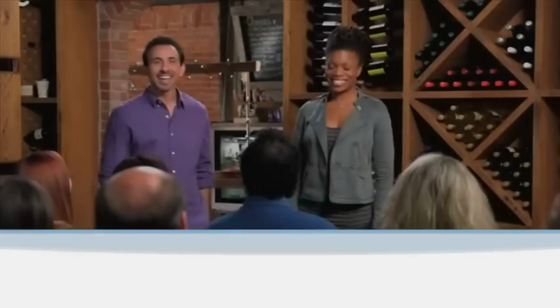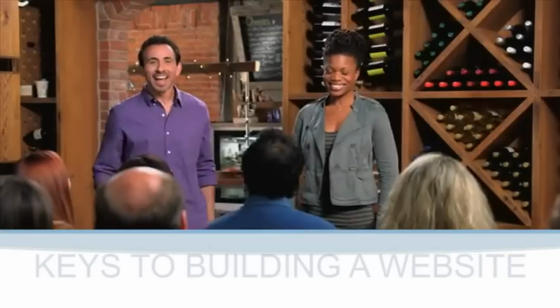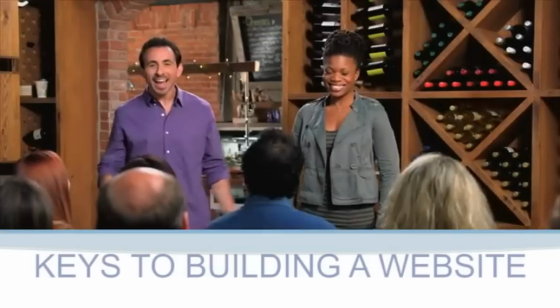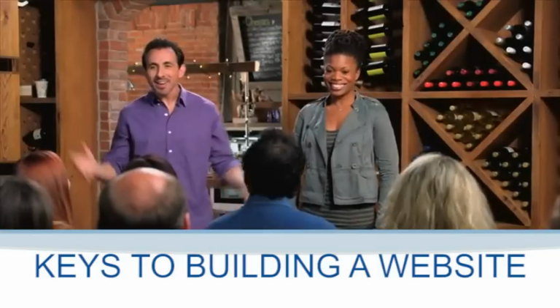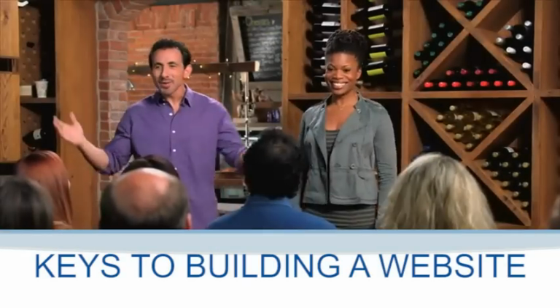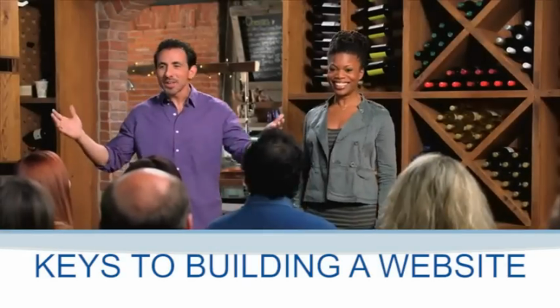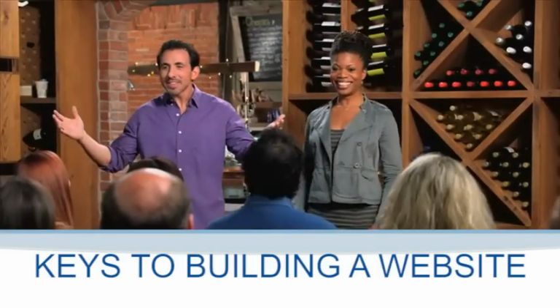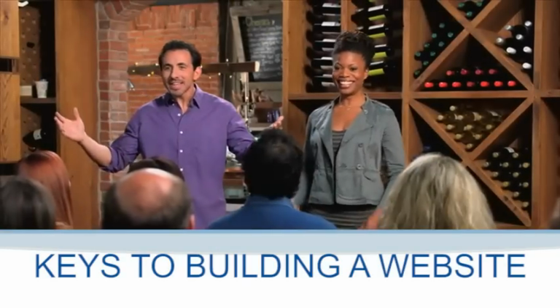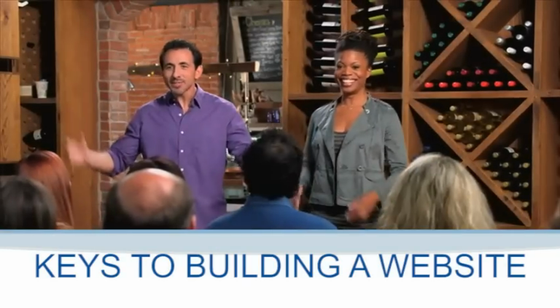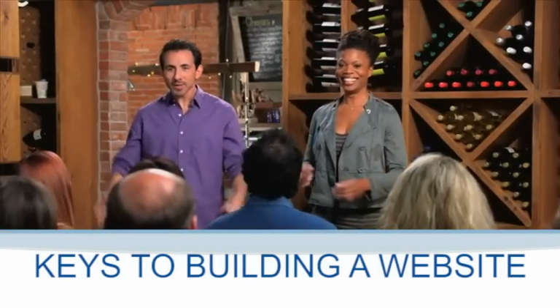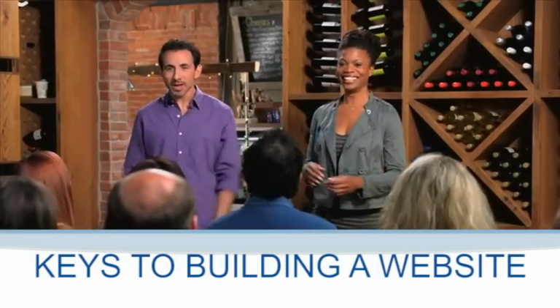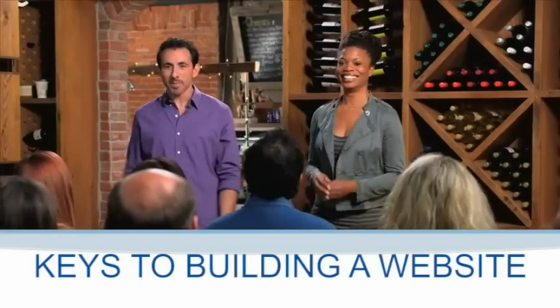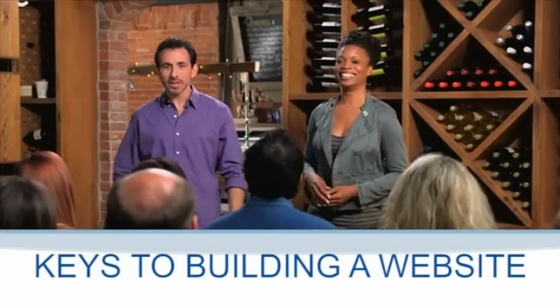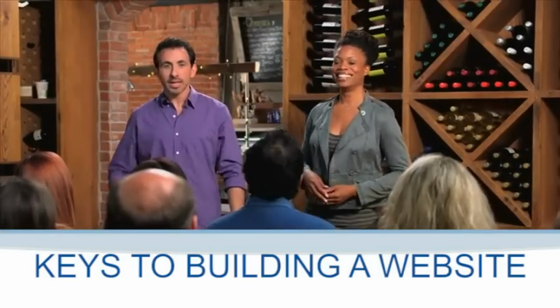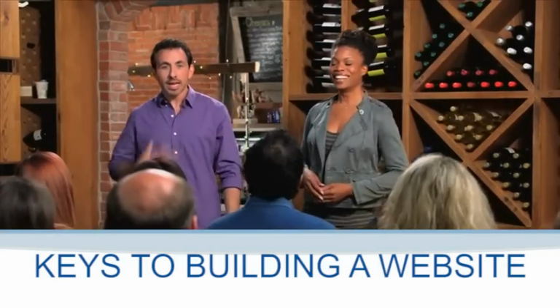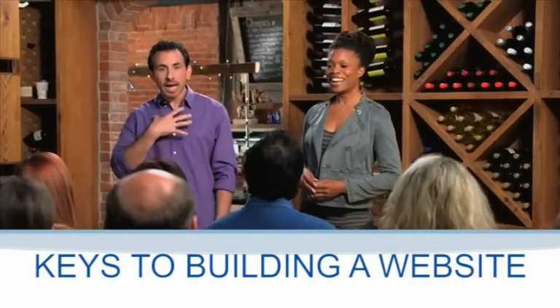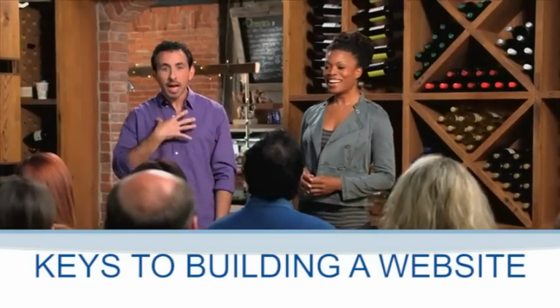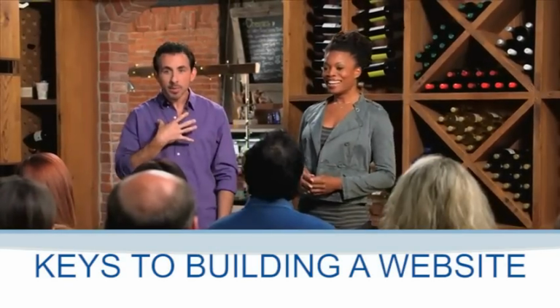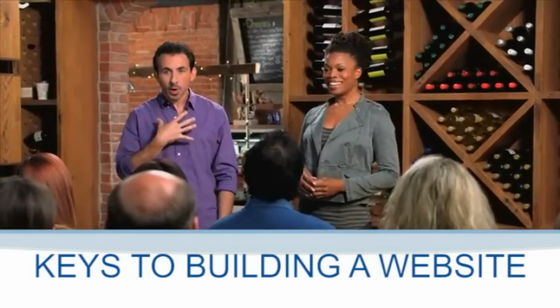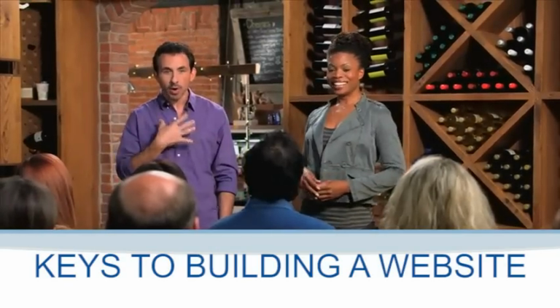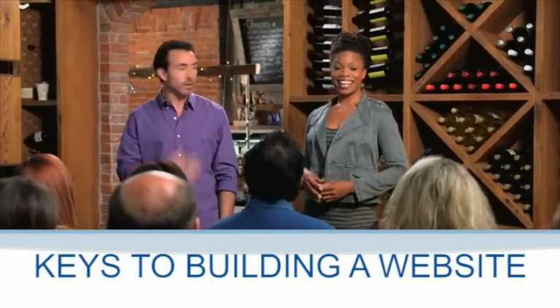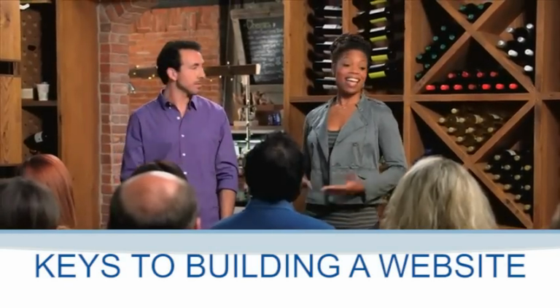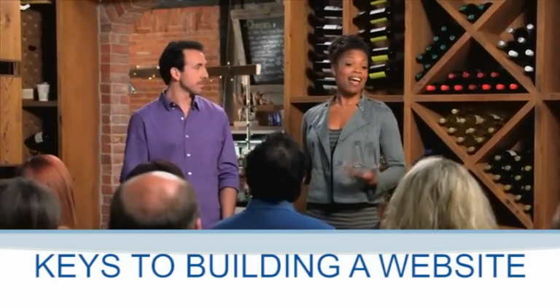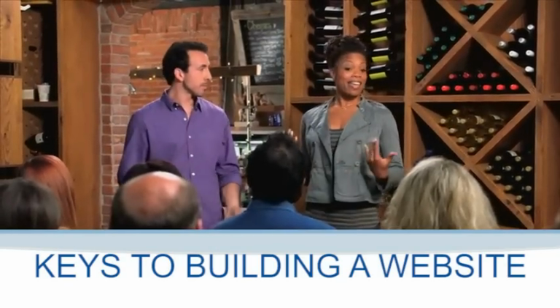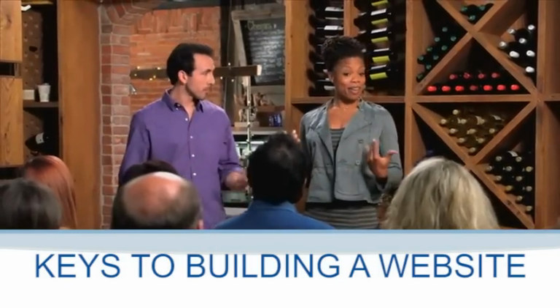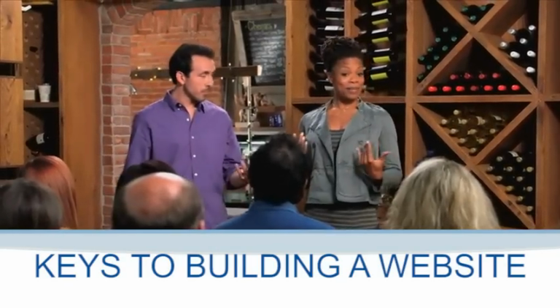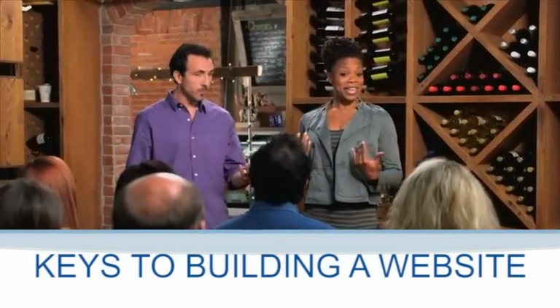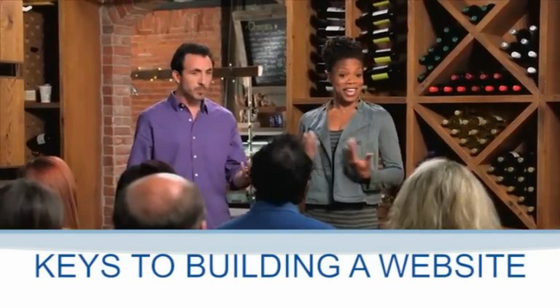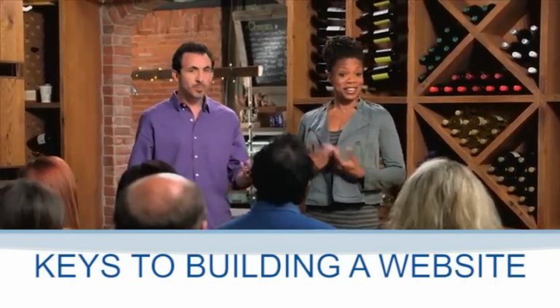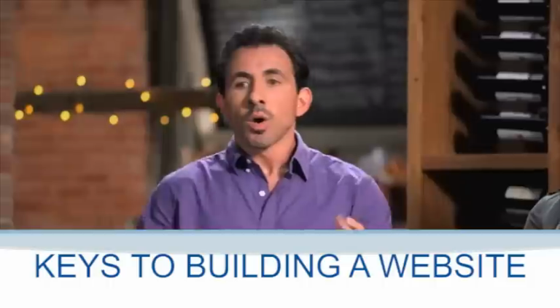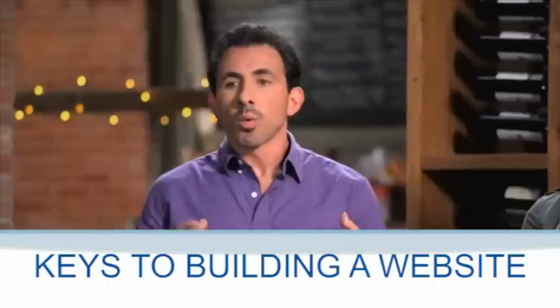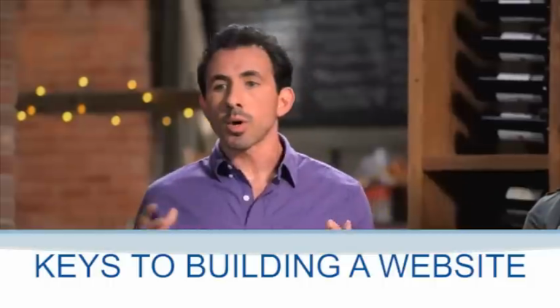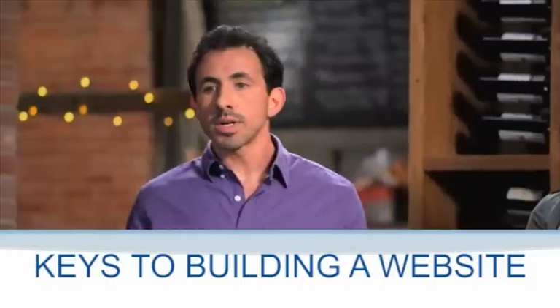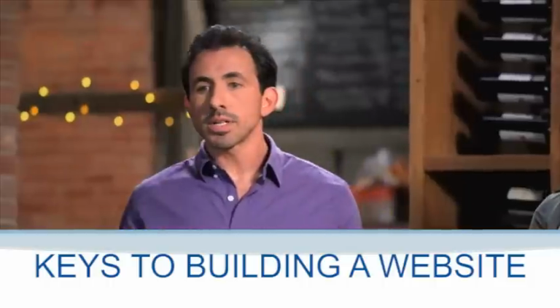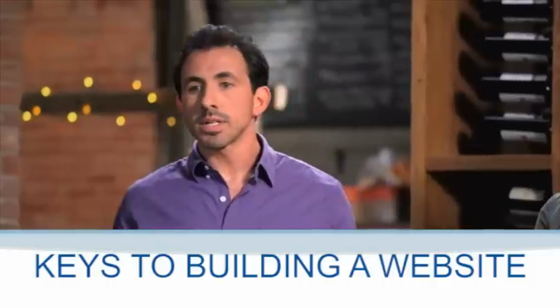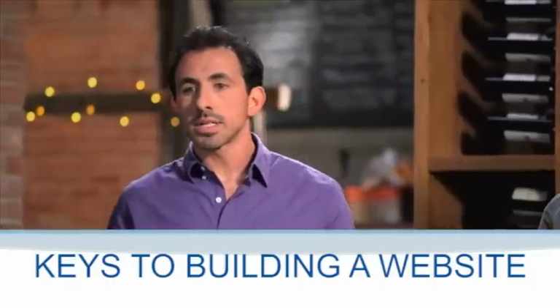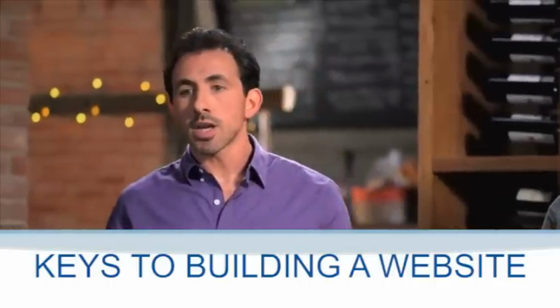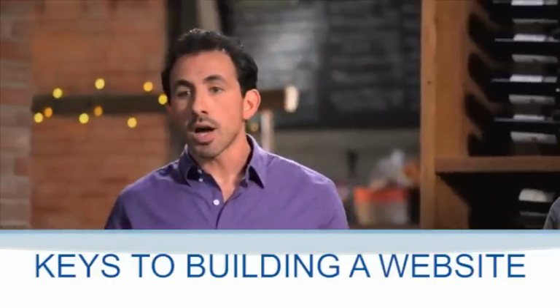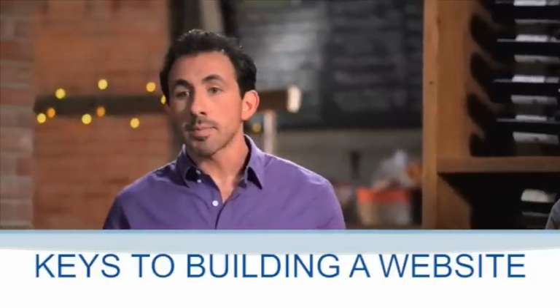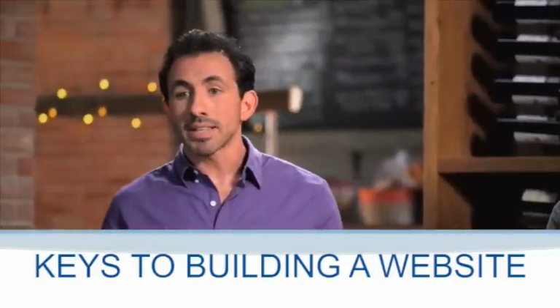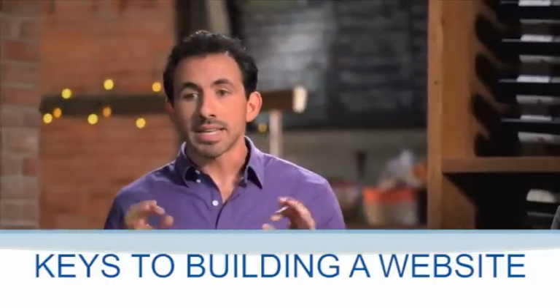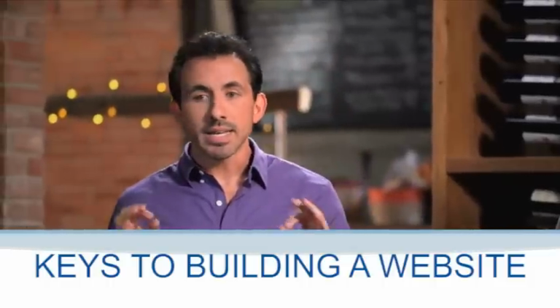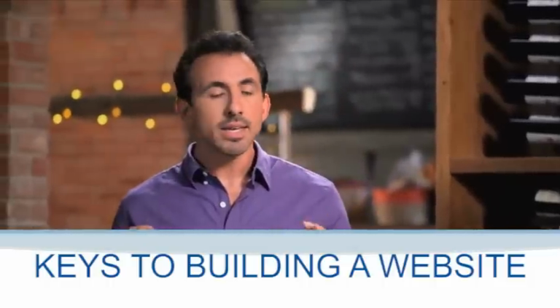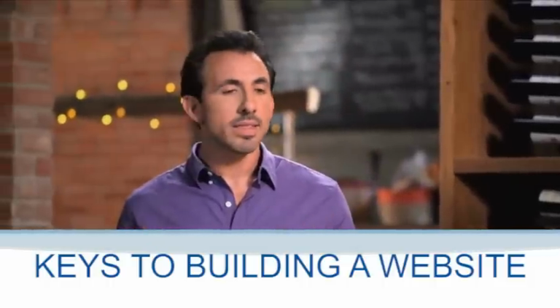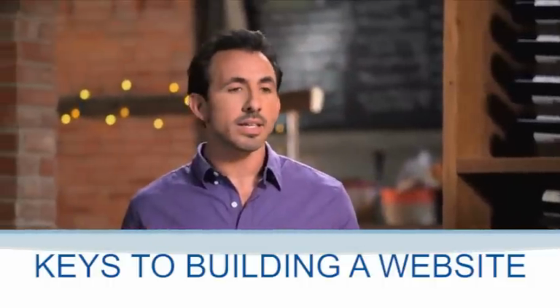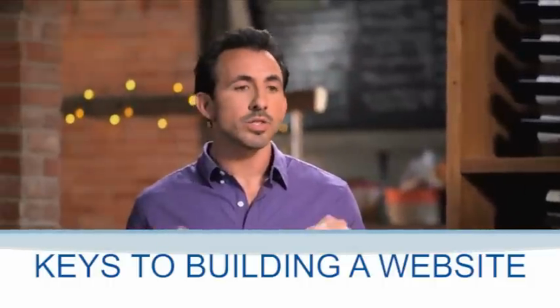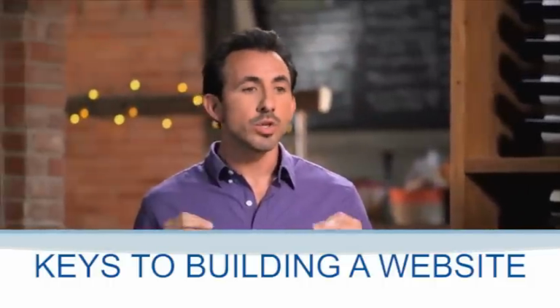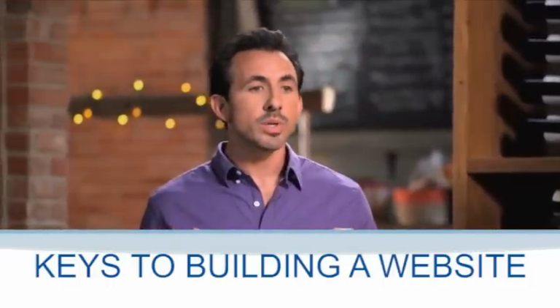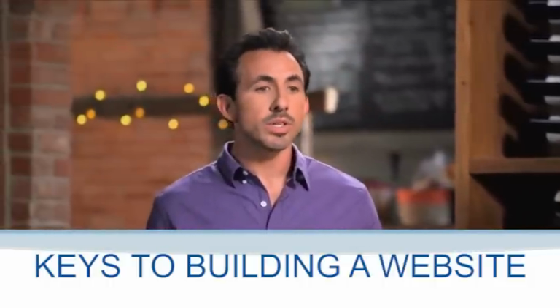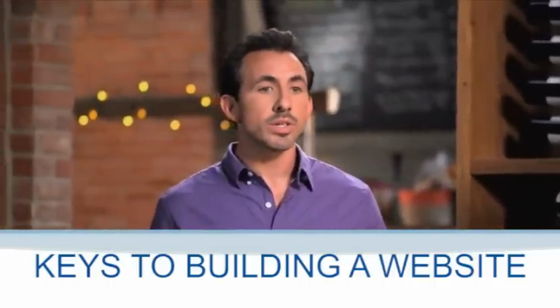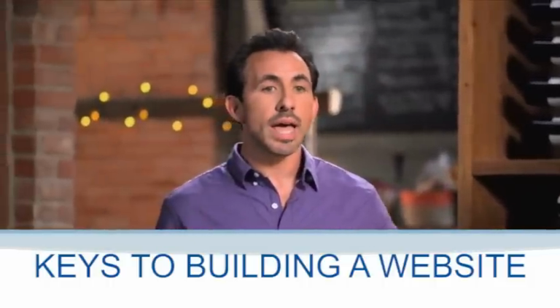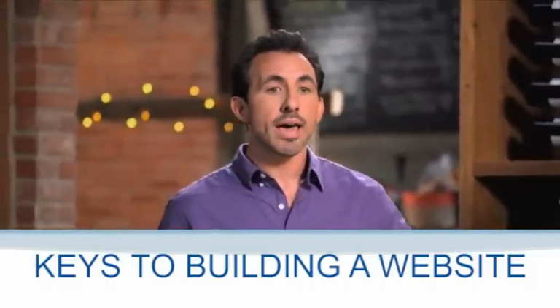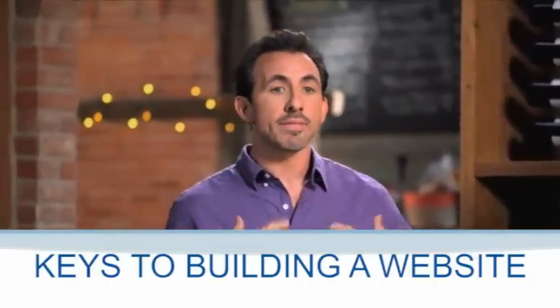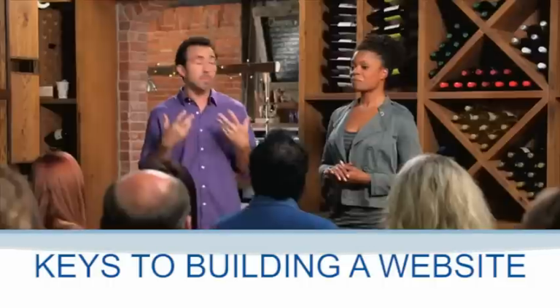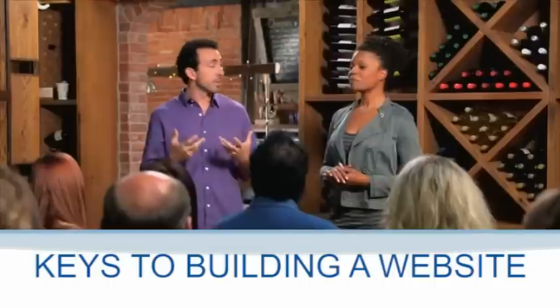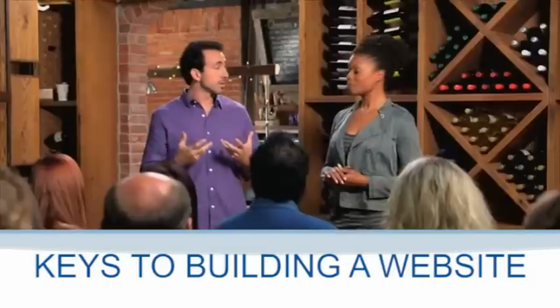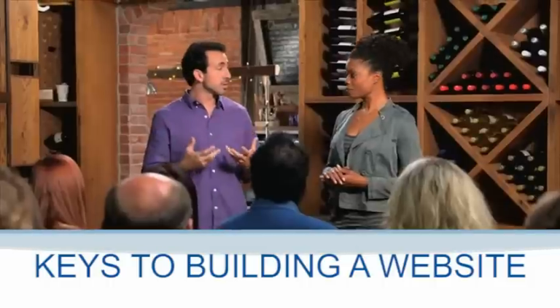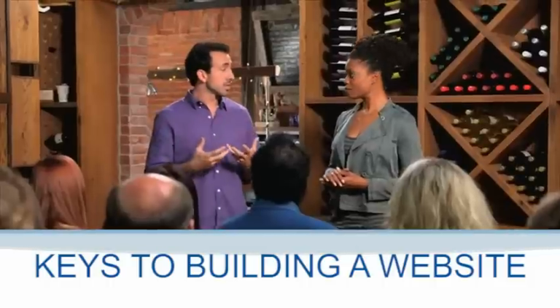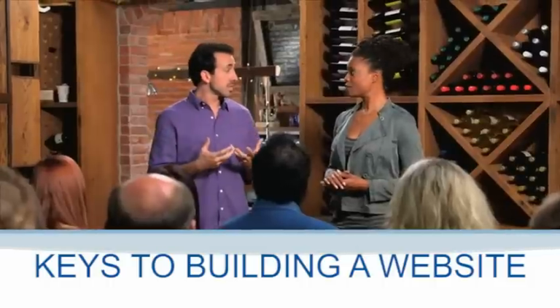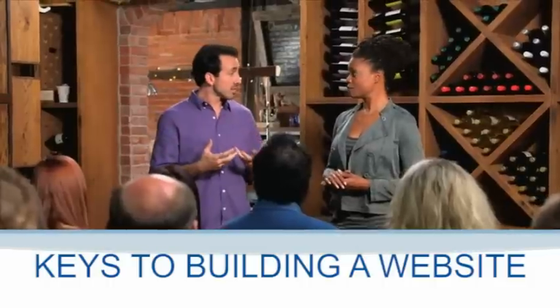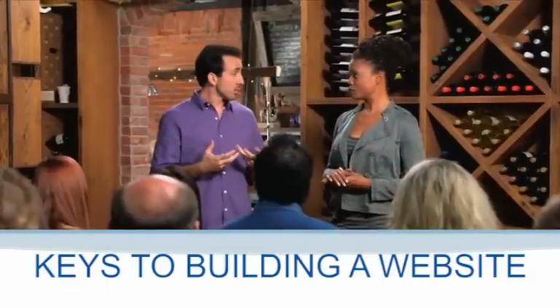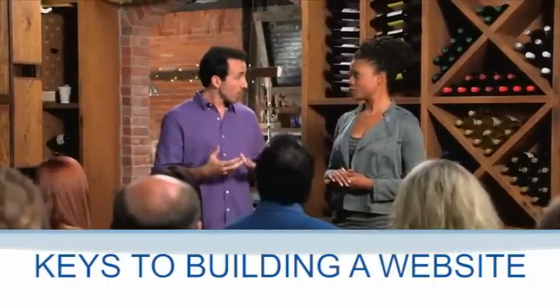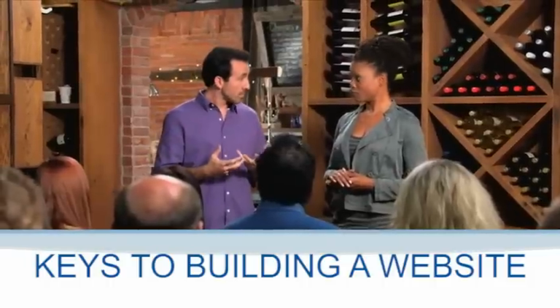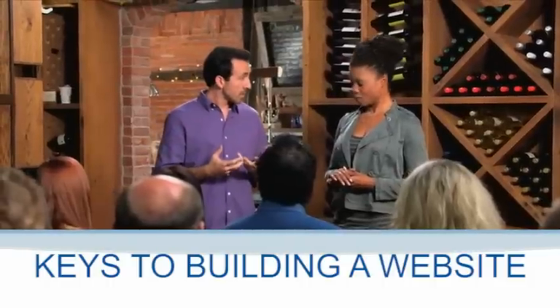Hi, everyone. Thanks for coming. I'm Carl. And I'm Leigh Ann. We're going to talk about the key things you need to have to build a successful website.